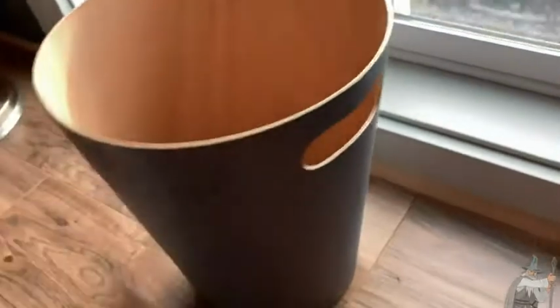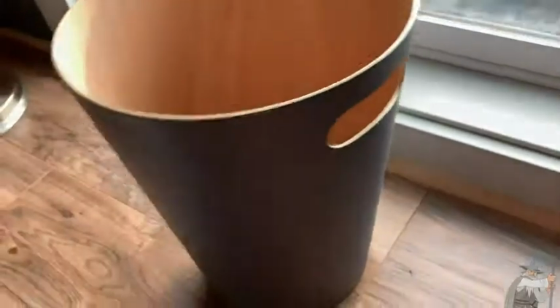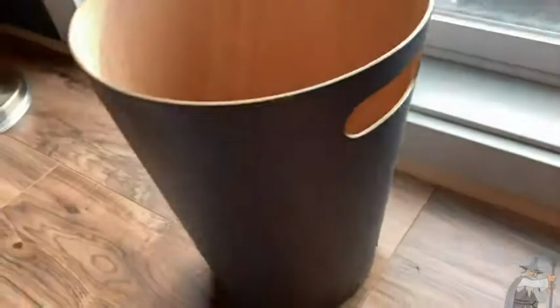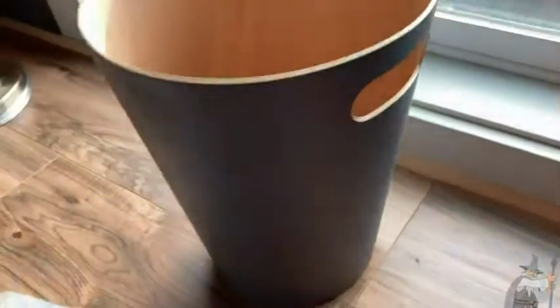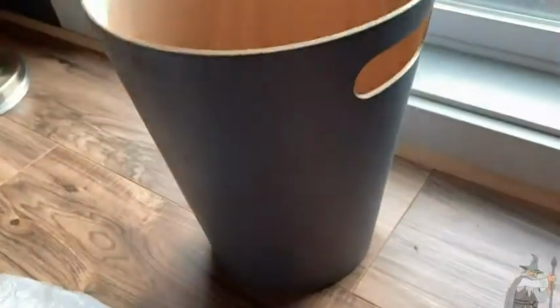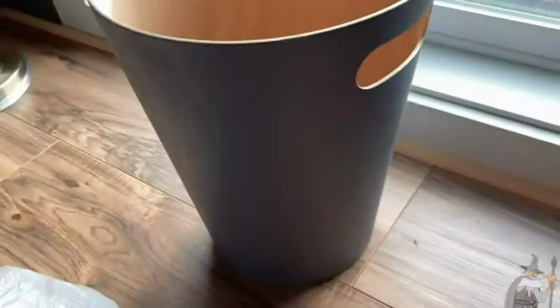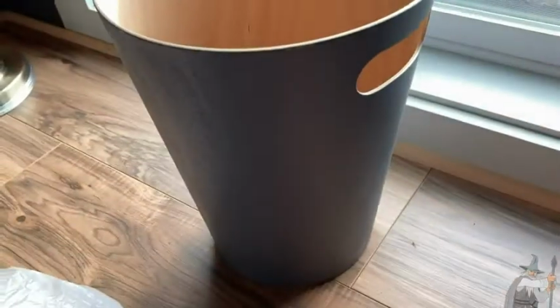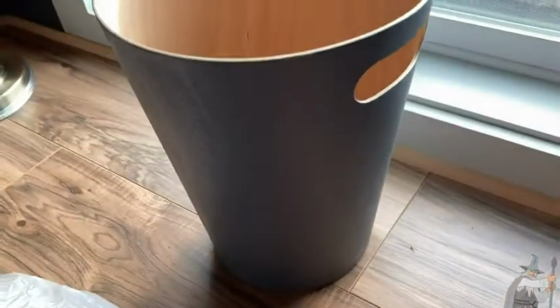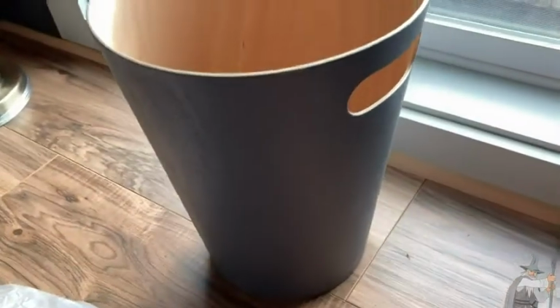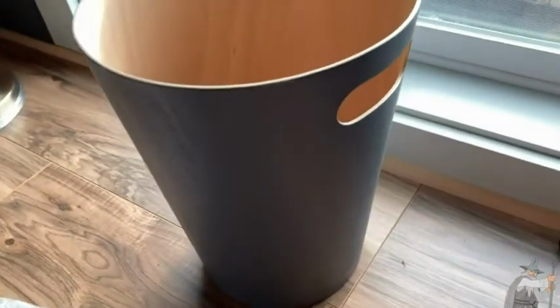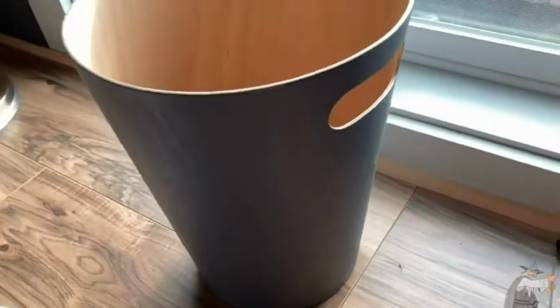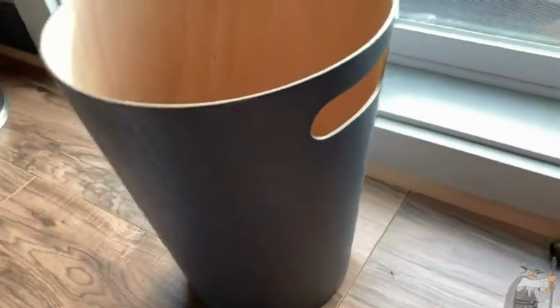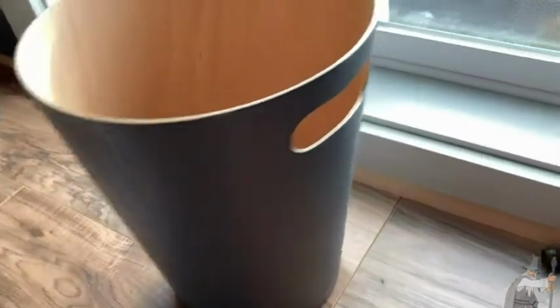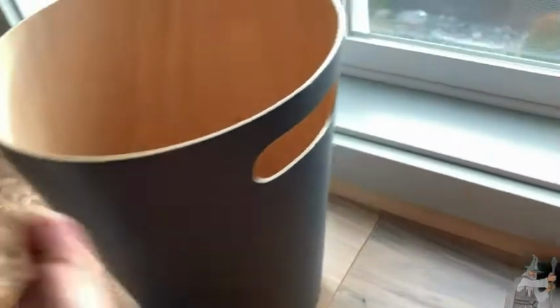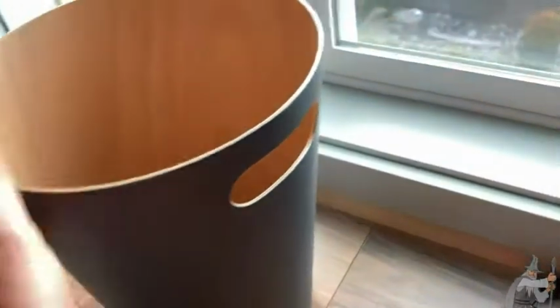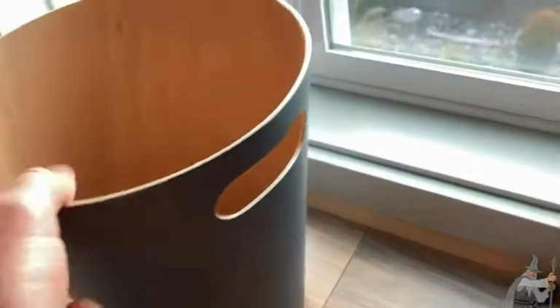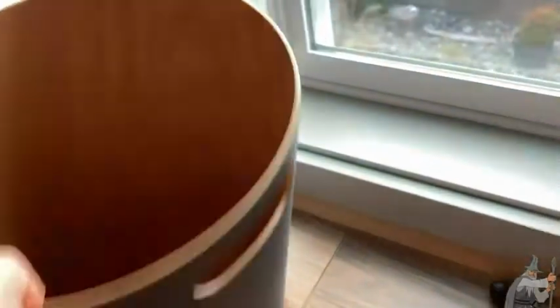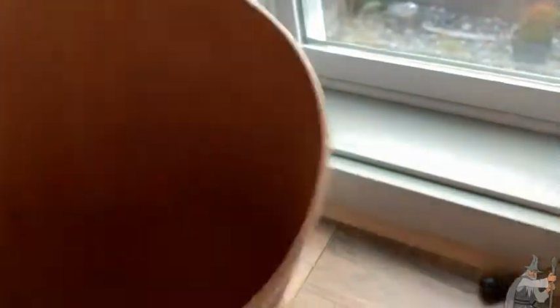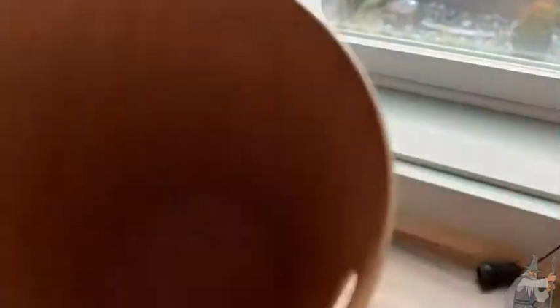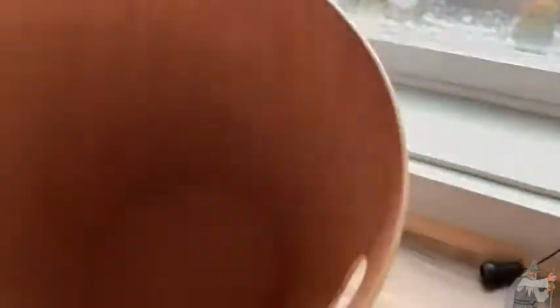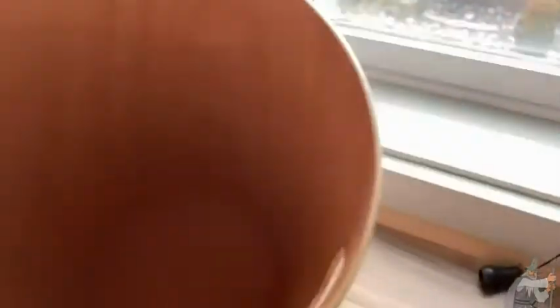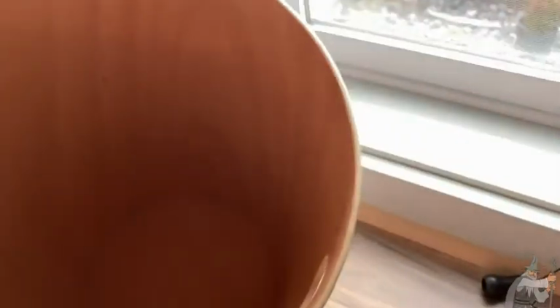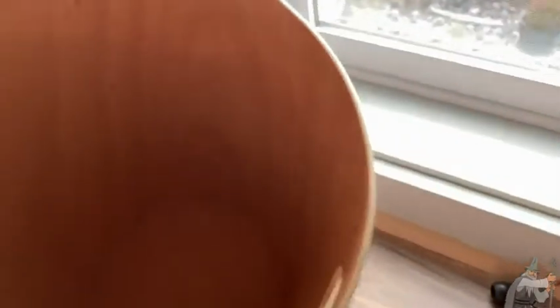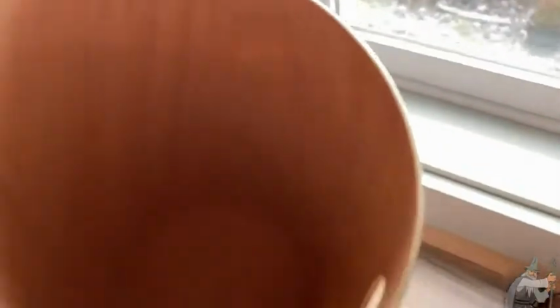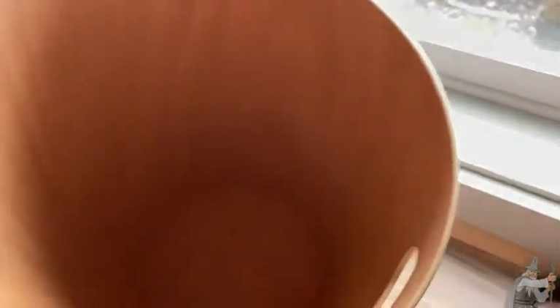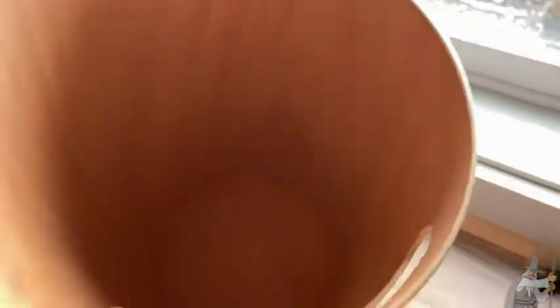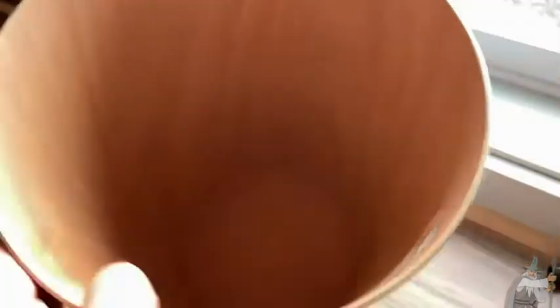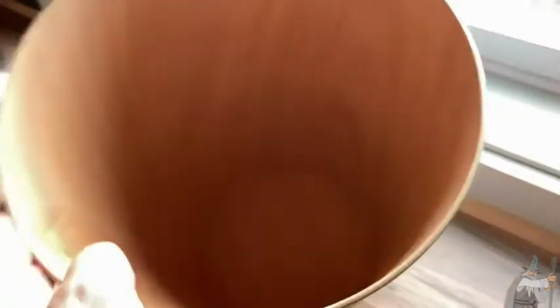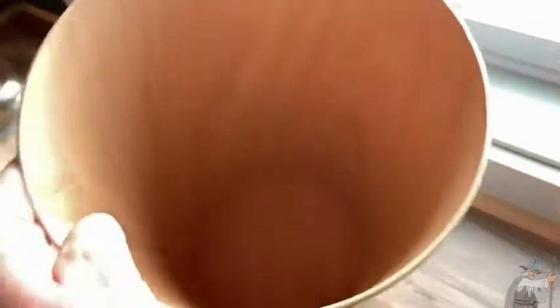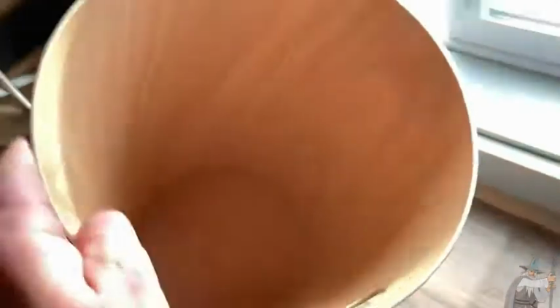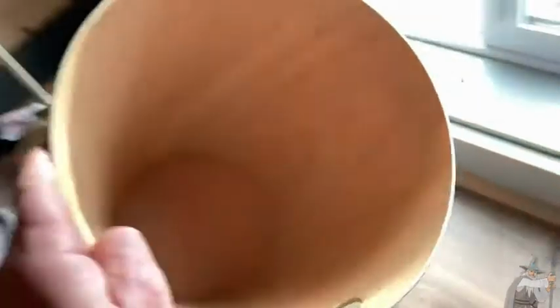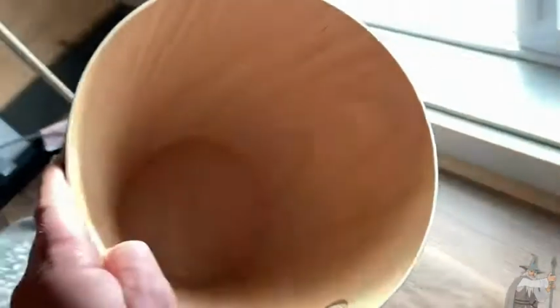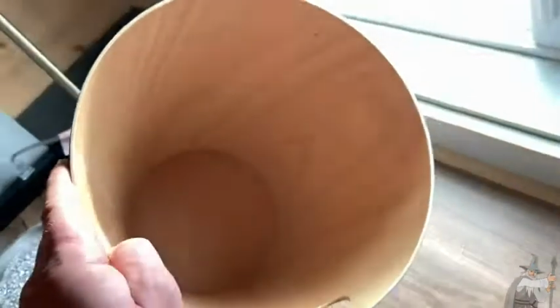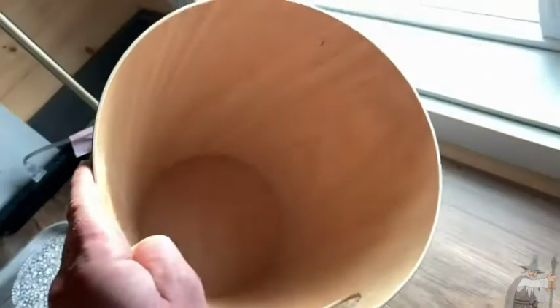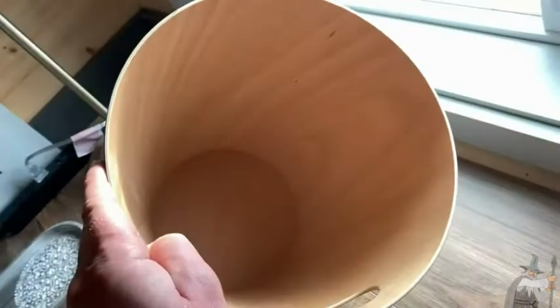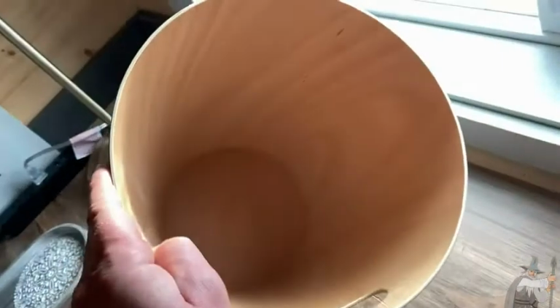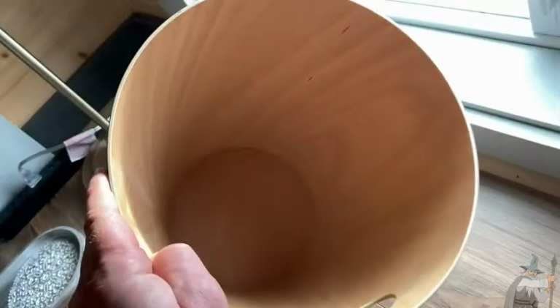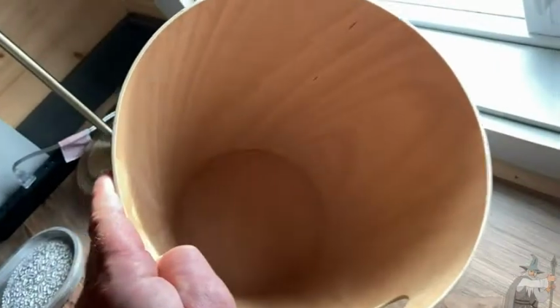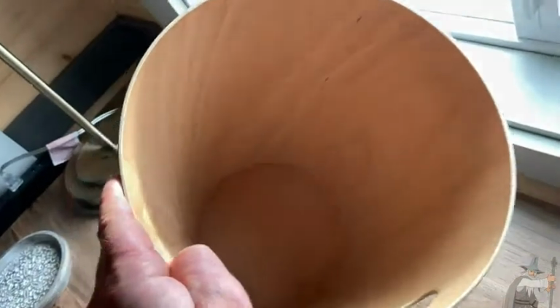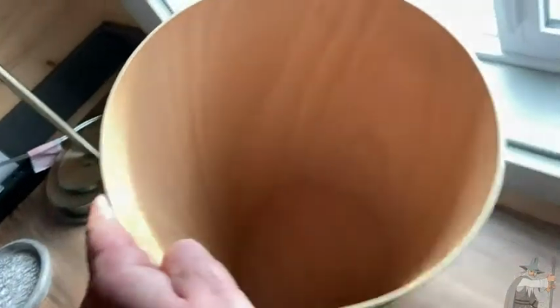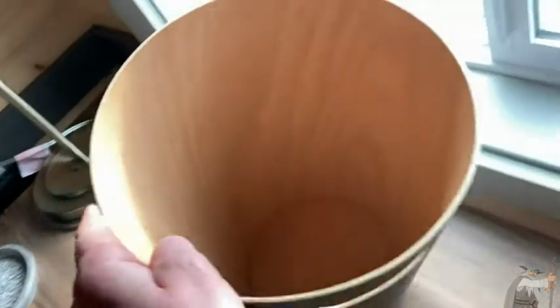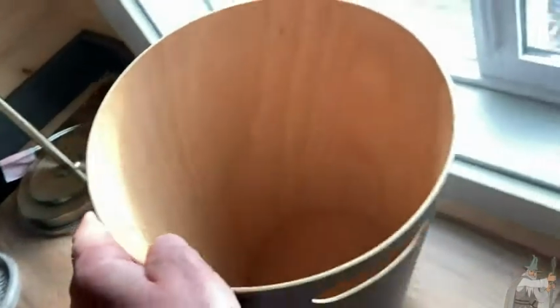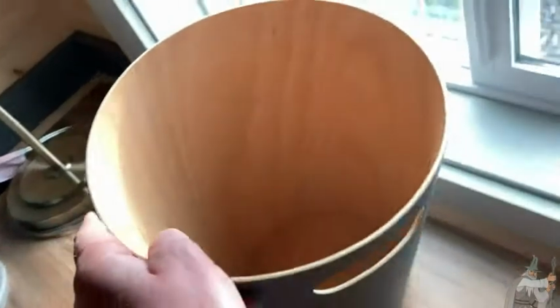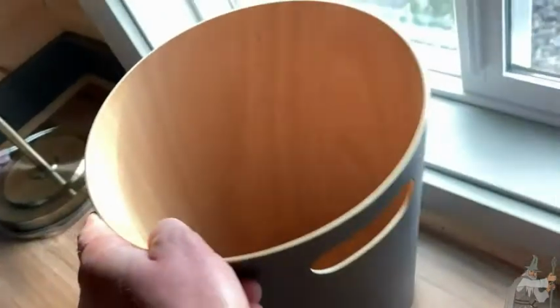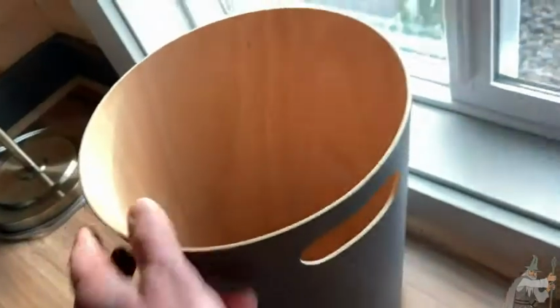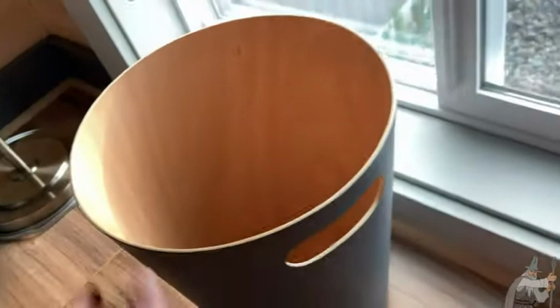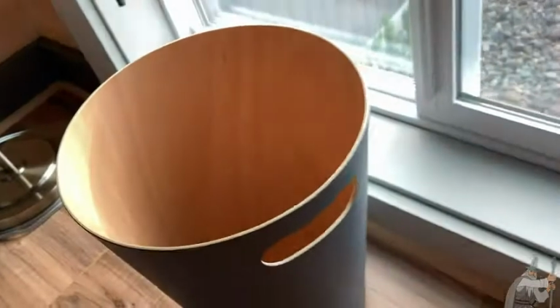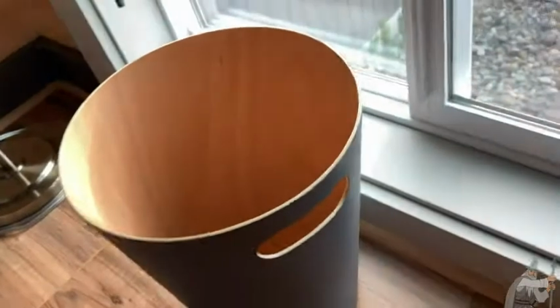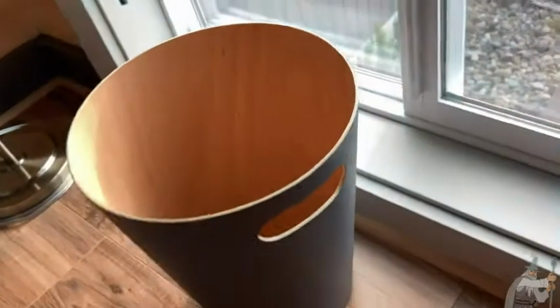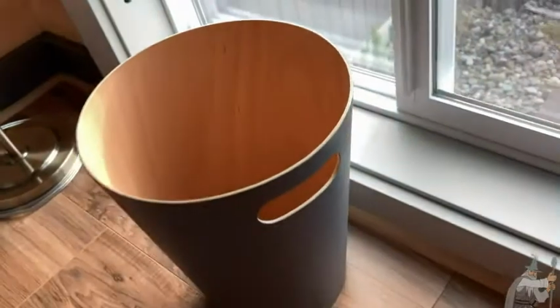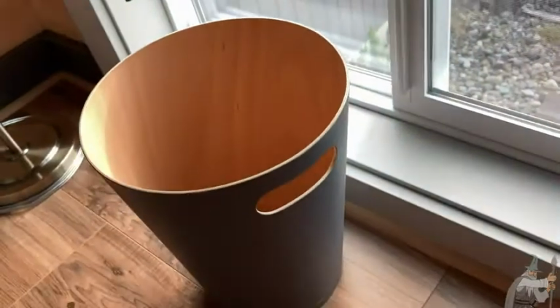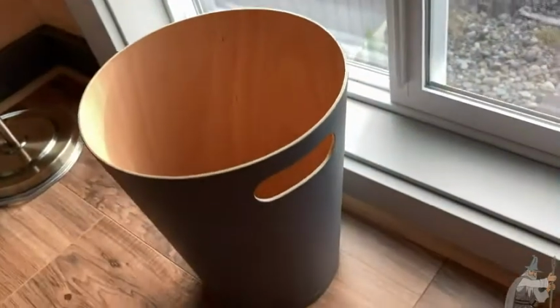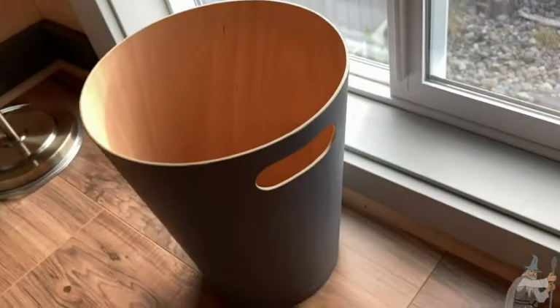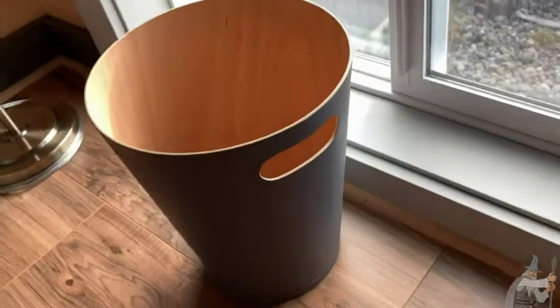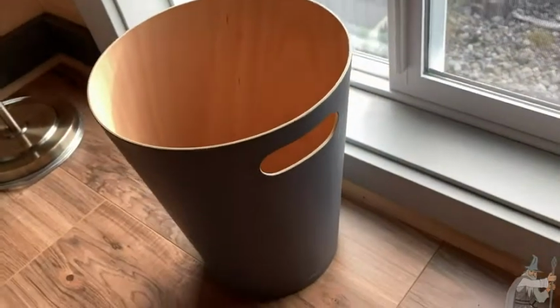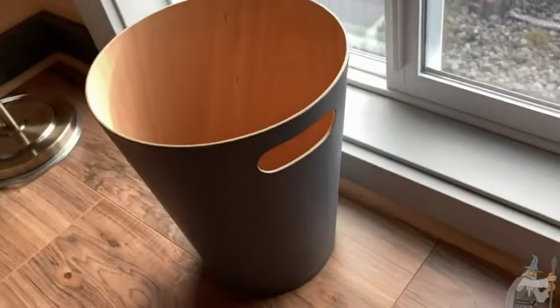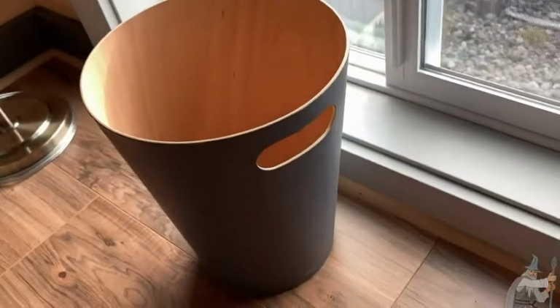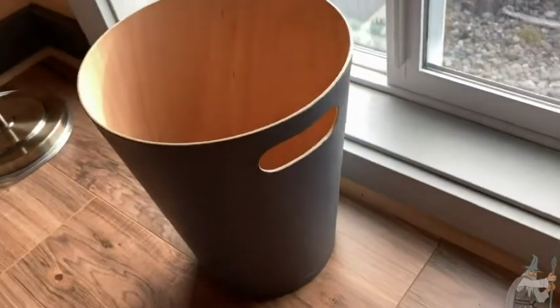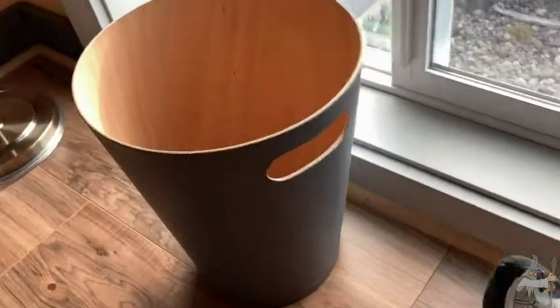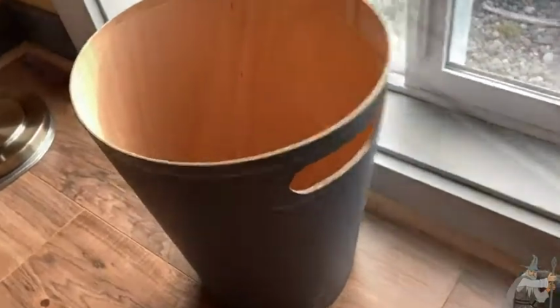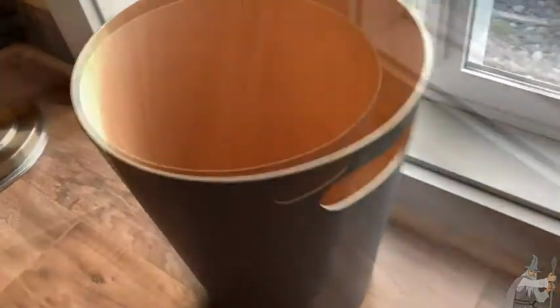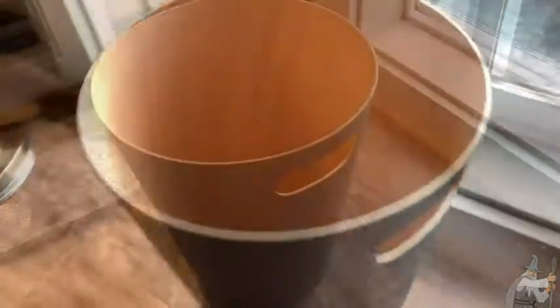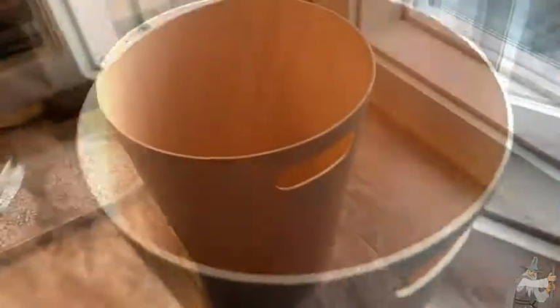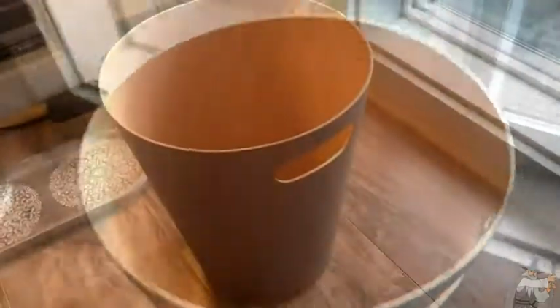The fact it's made of wood is awesome. I almost would want to use it without a bag — let me just show you how good it looks. There we go.